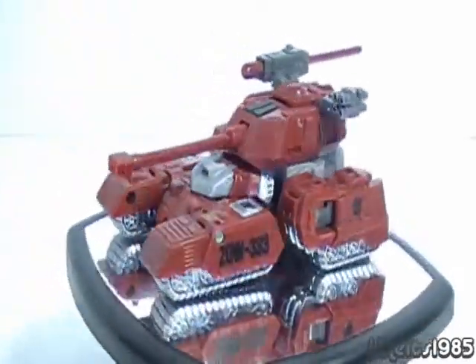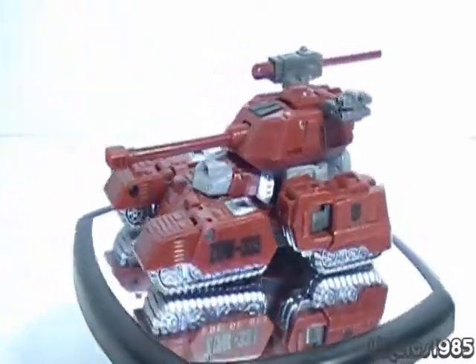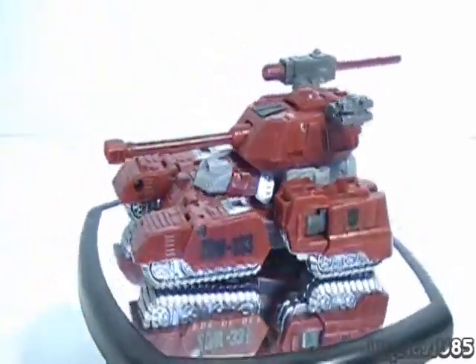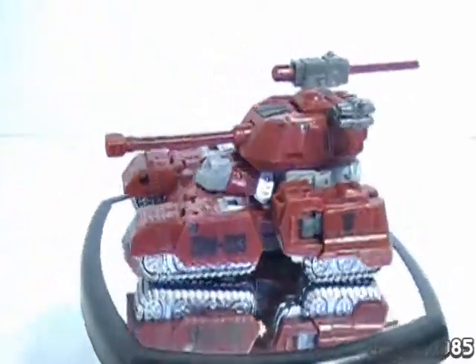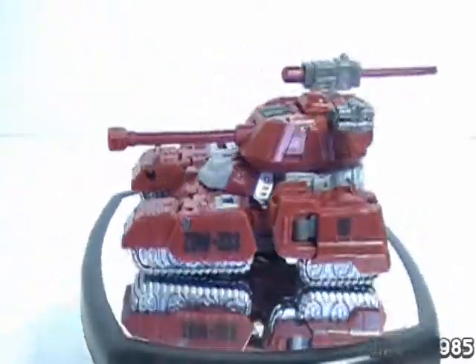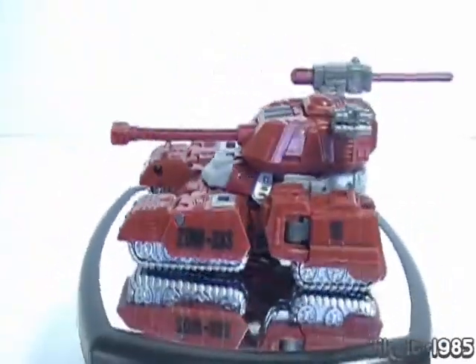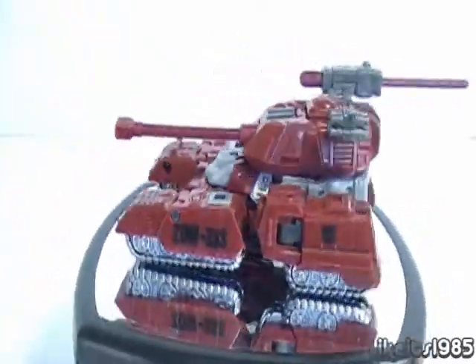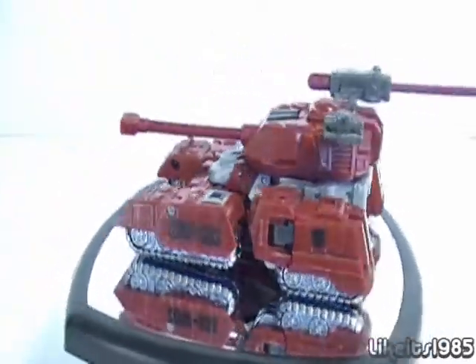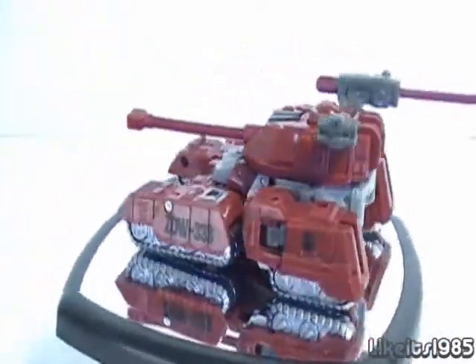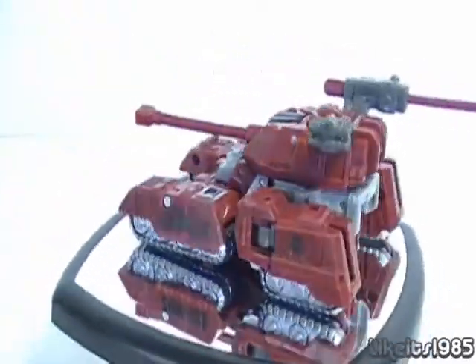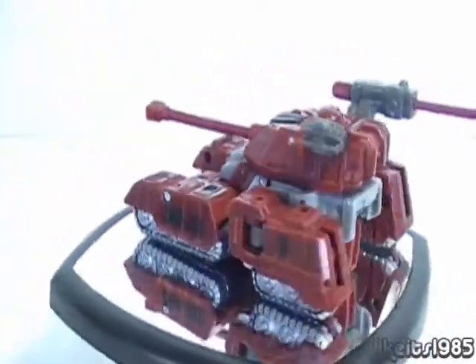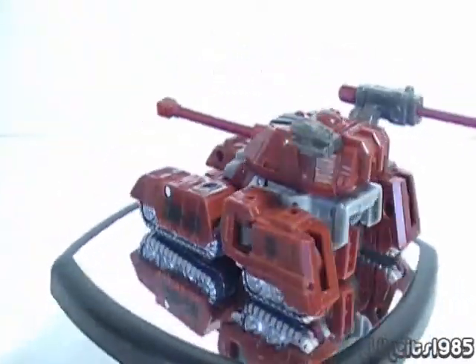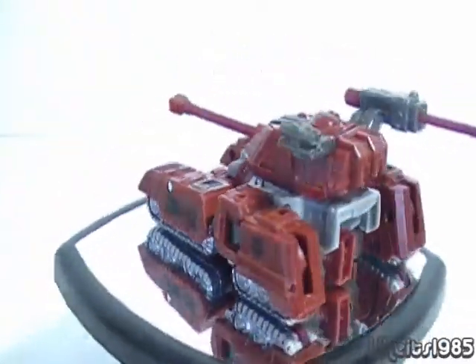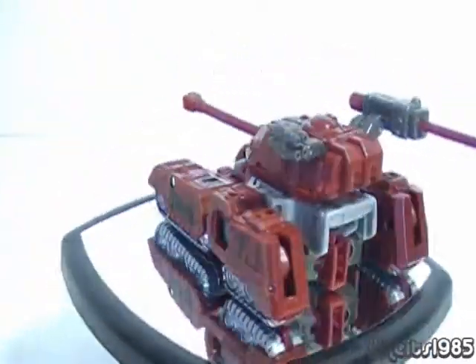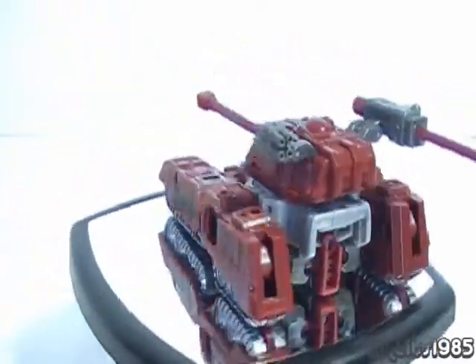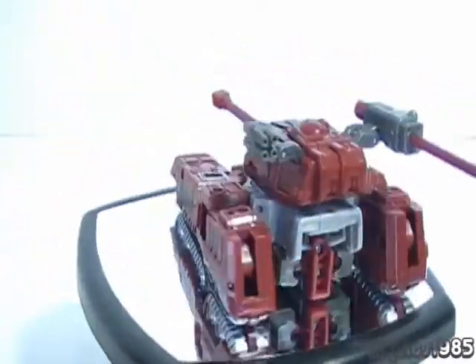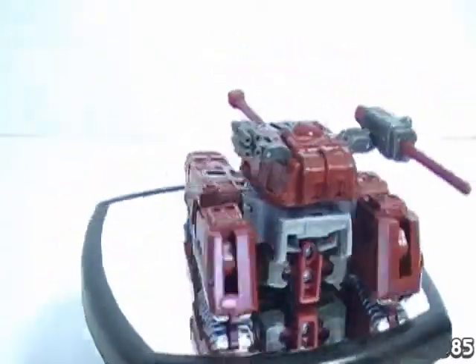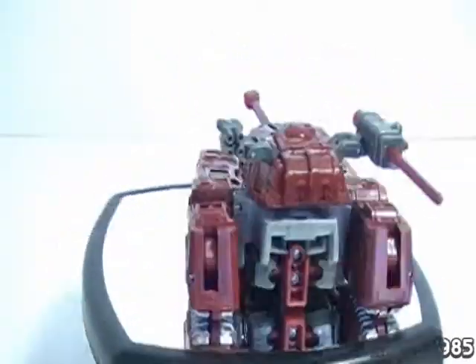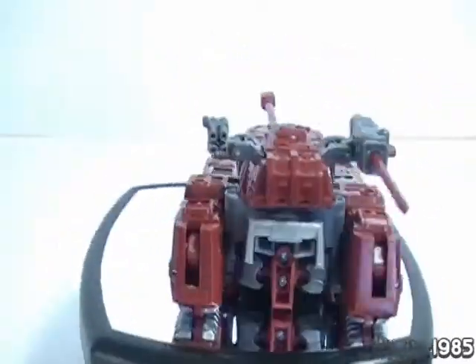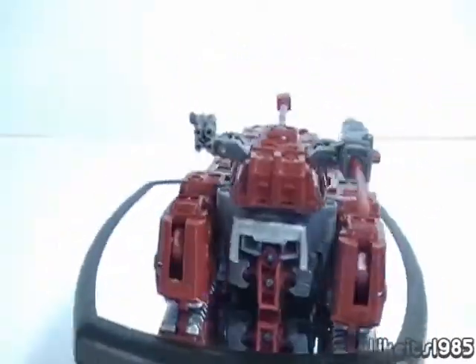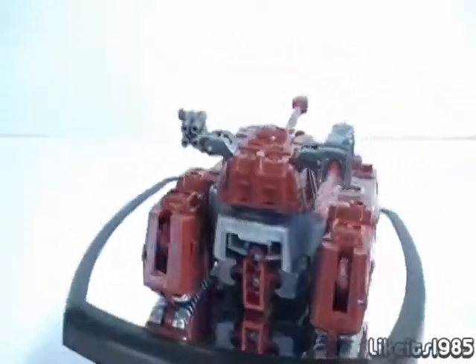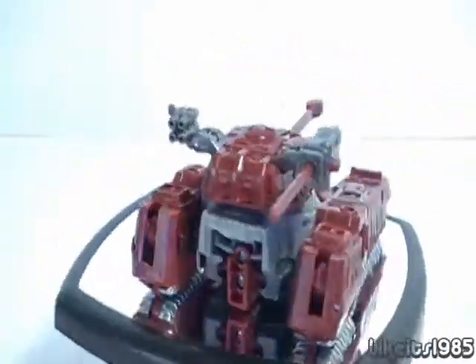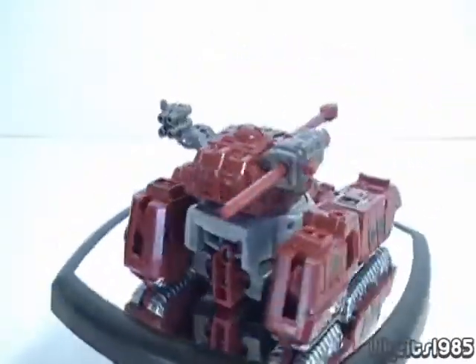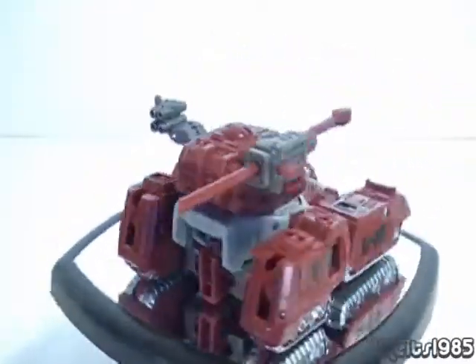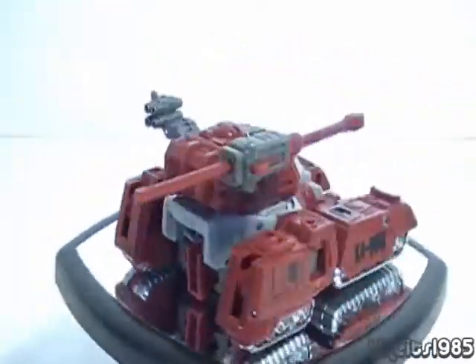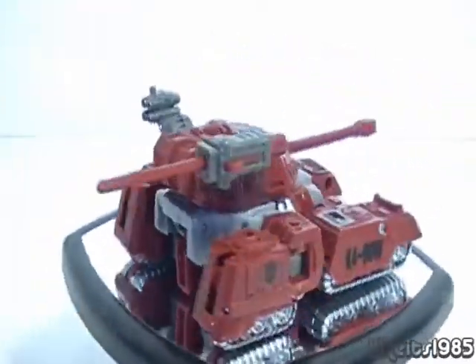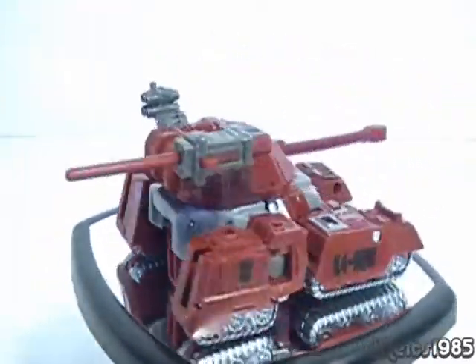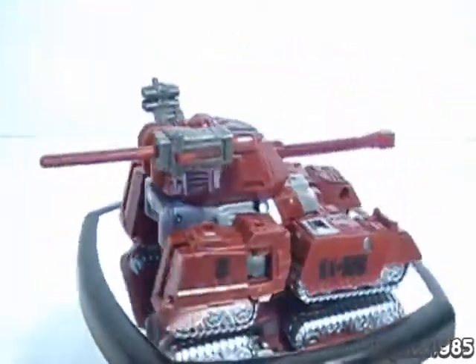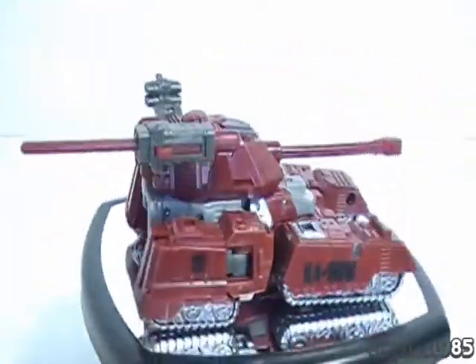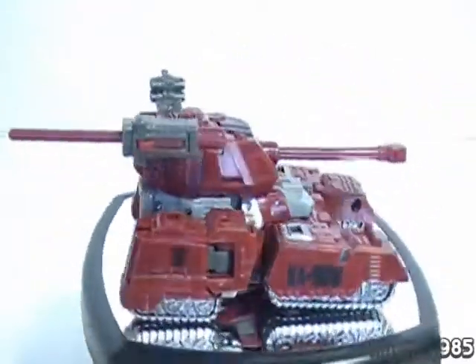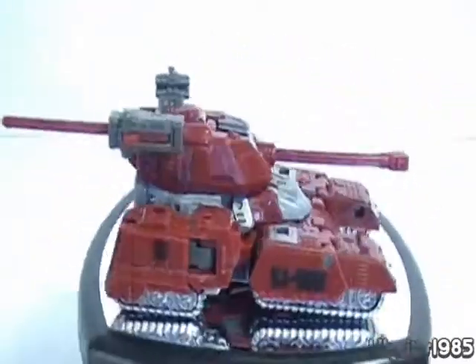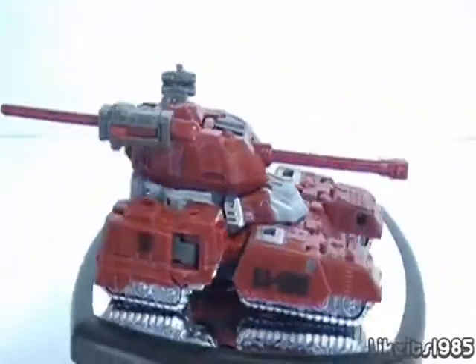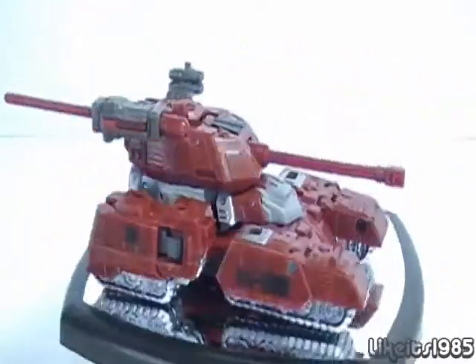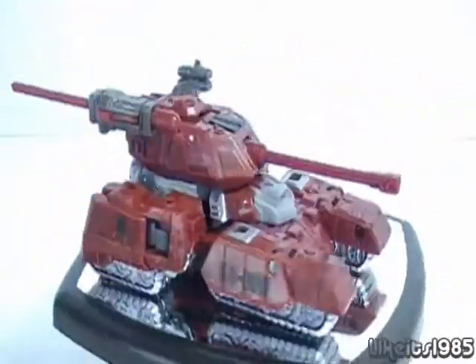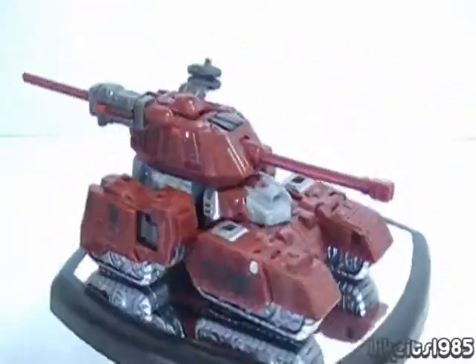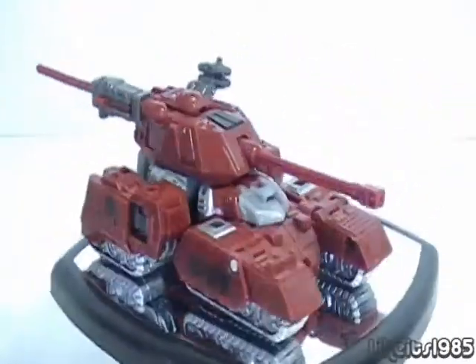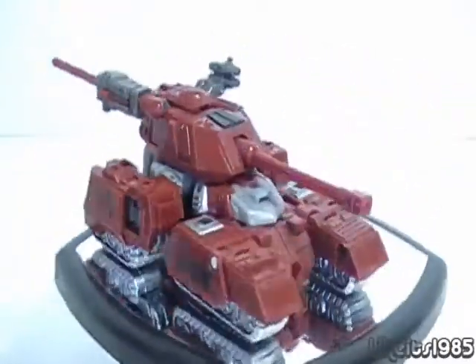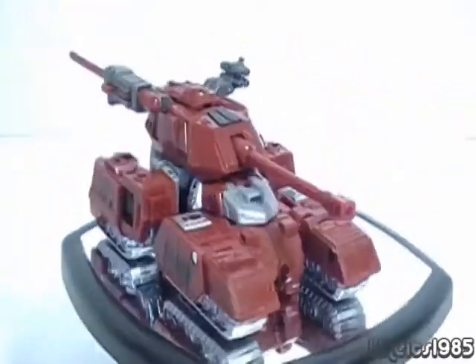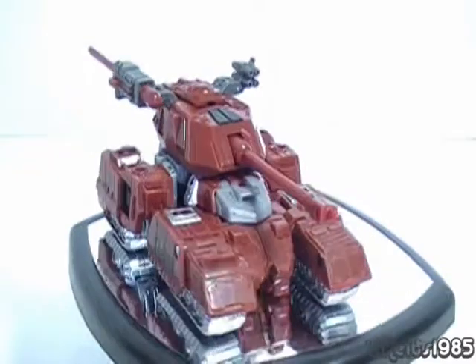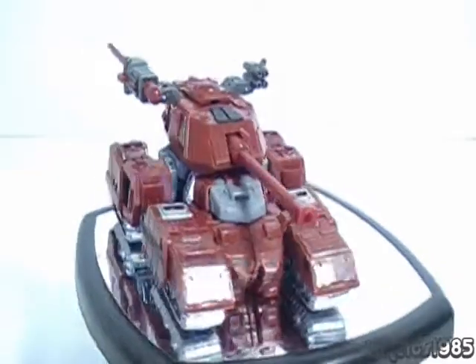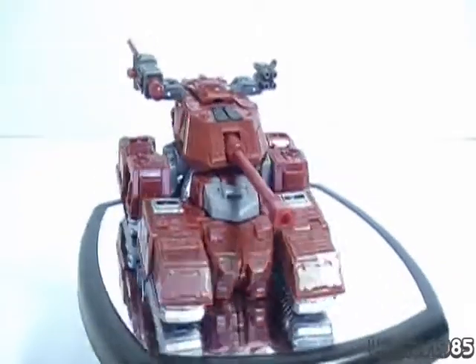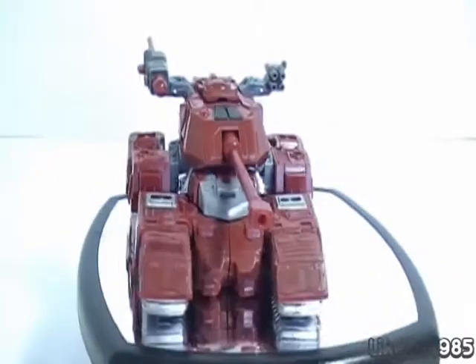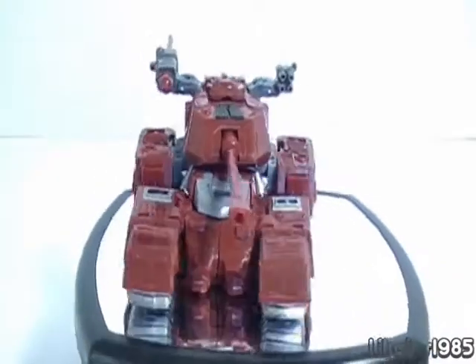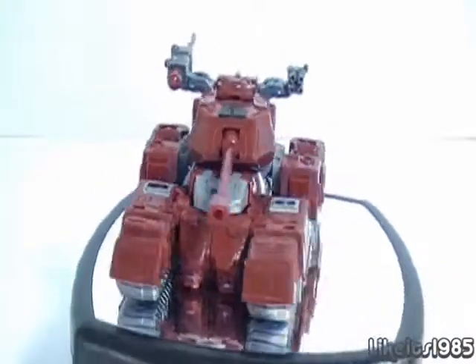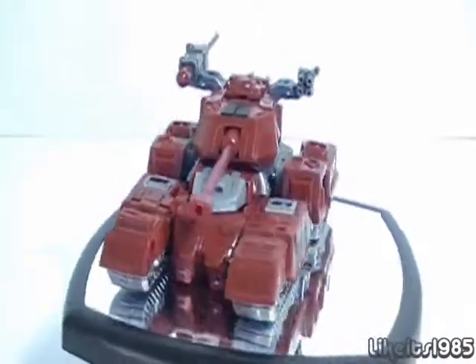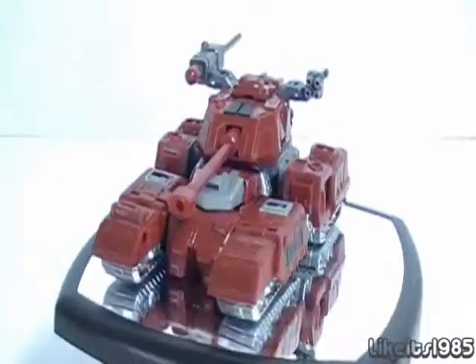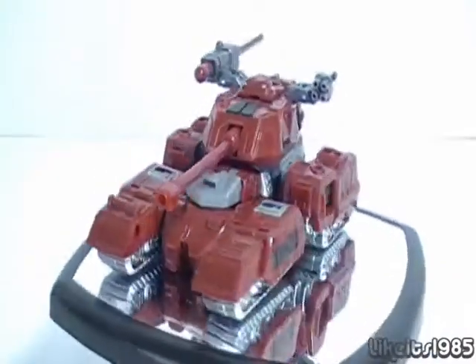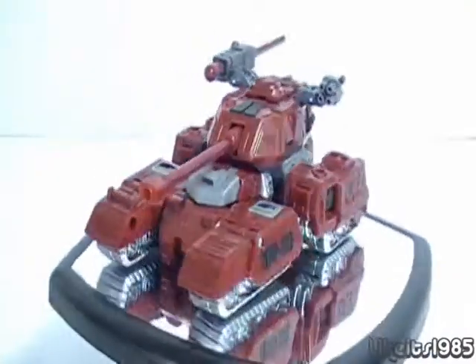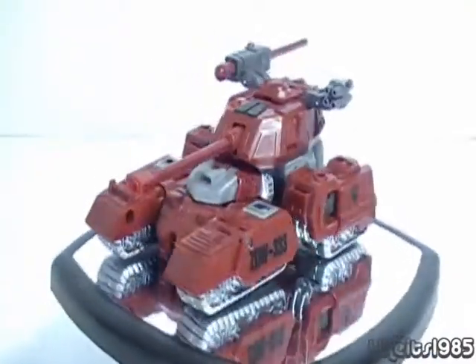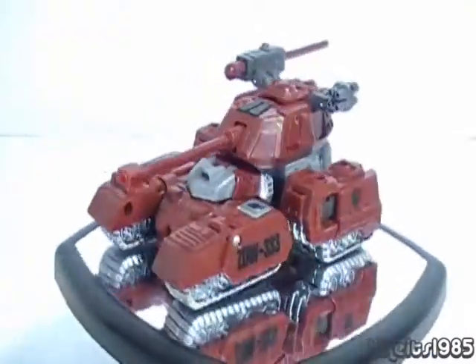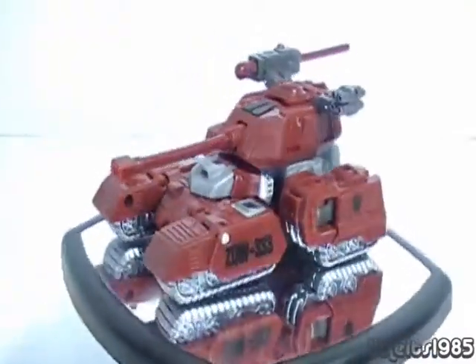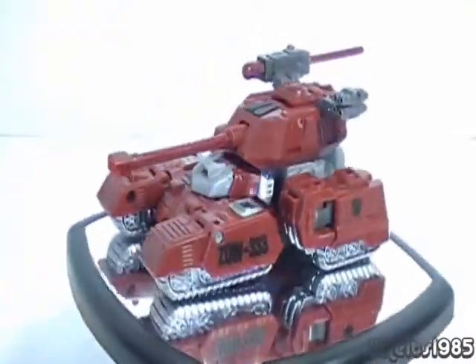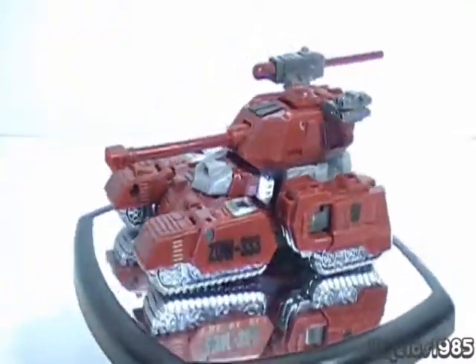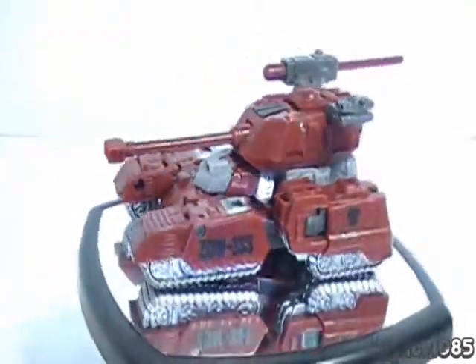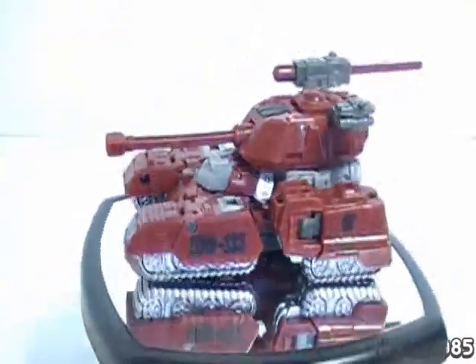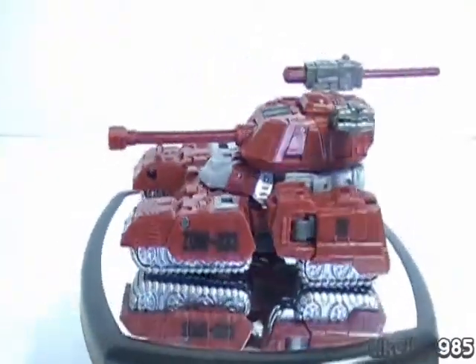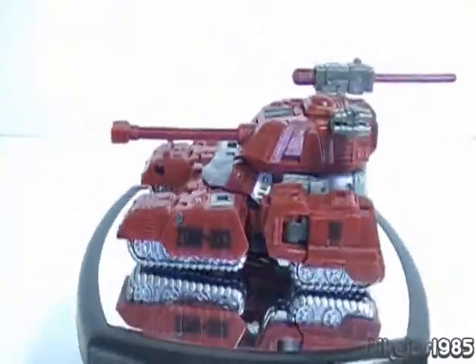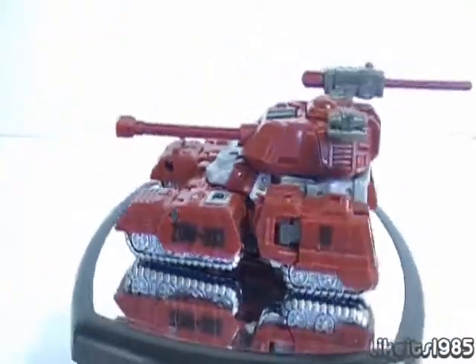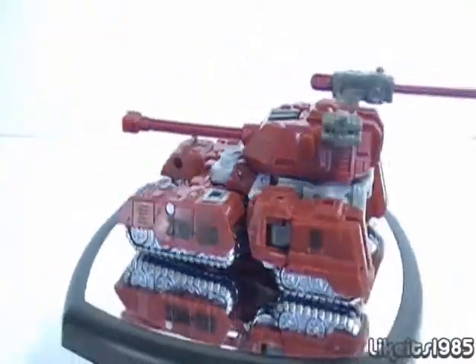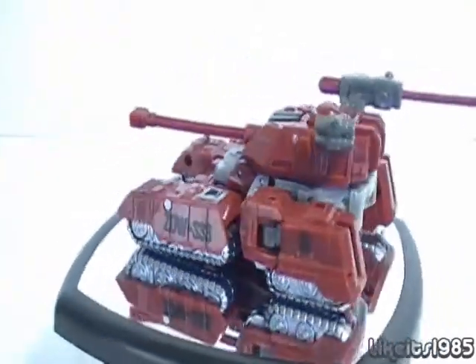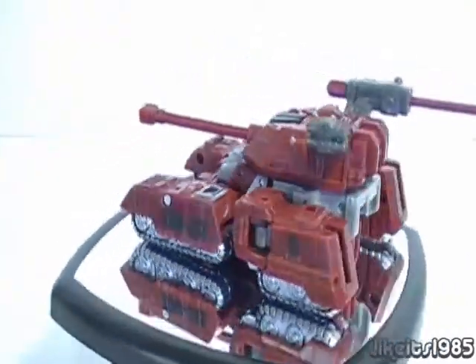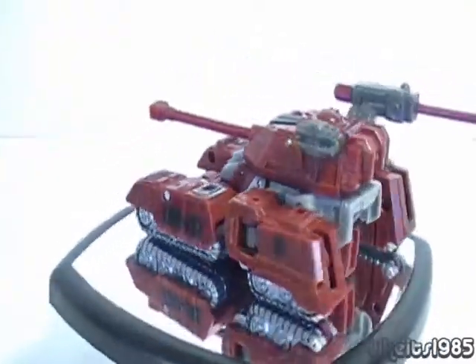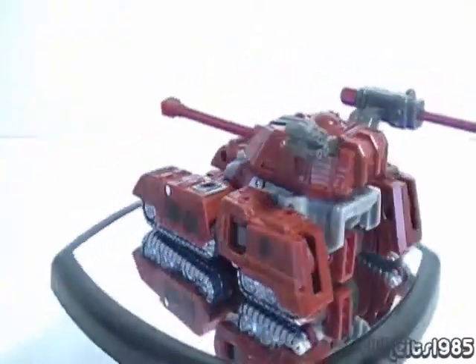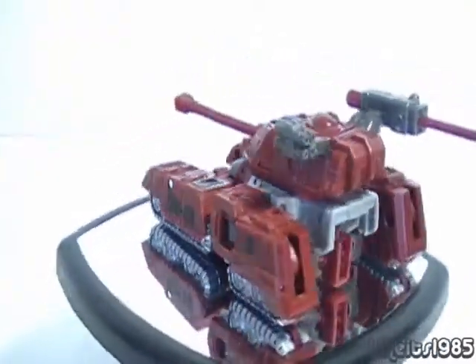Welcome! This is my review of Transformers Generations Warpath.